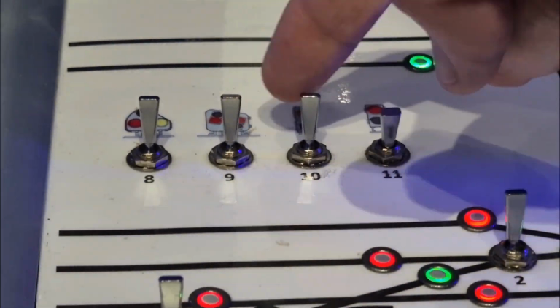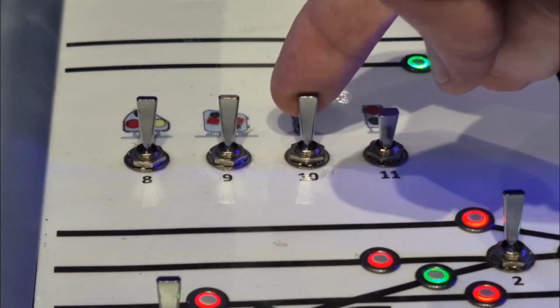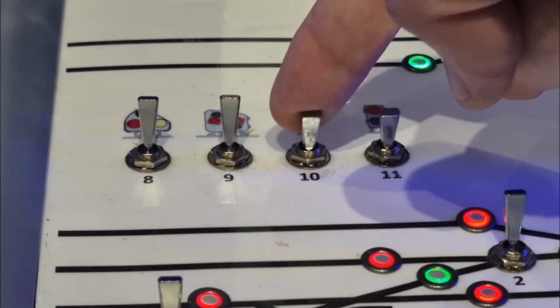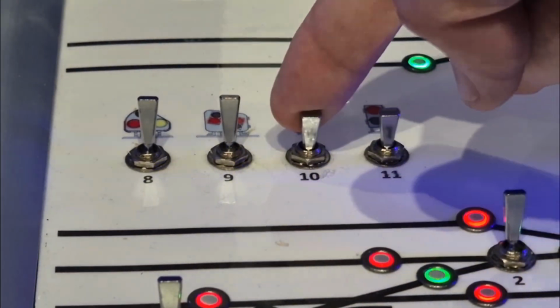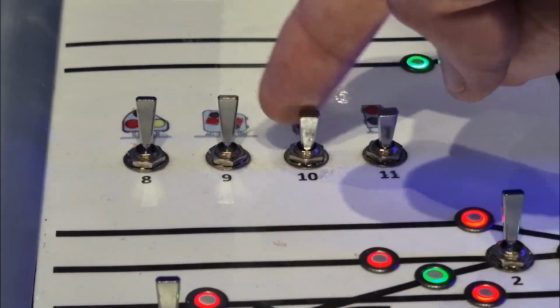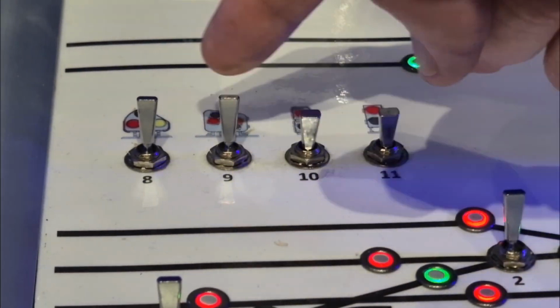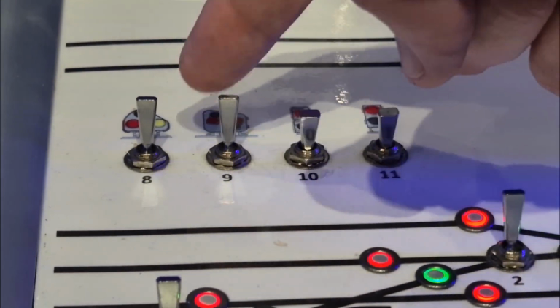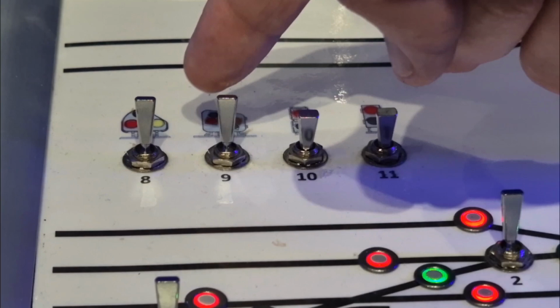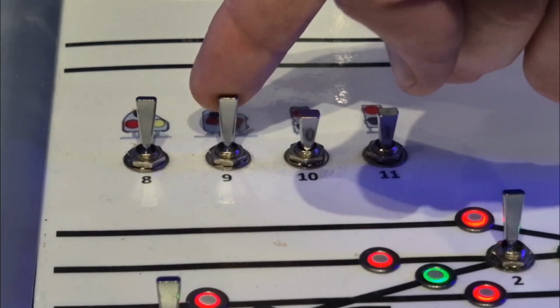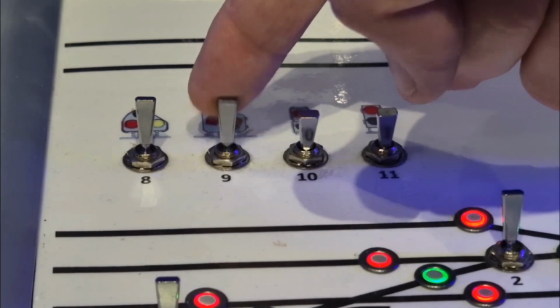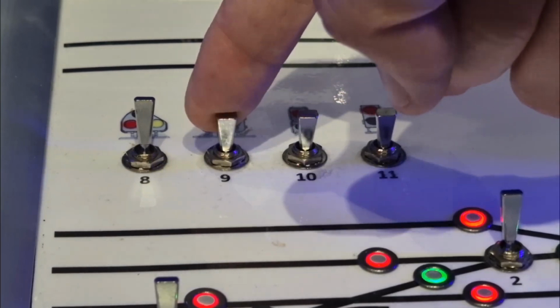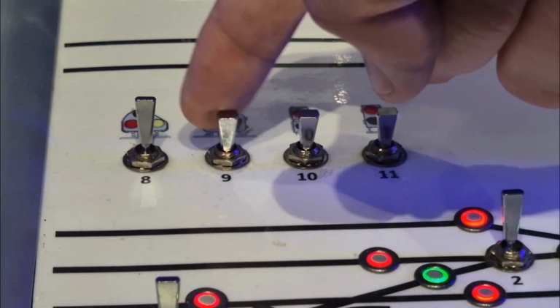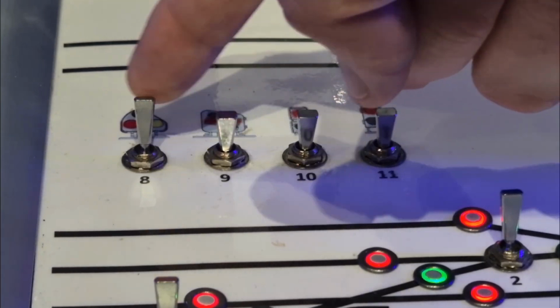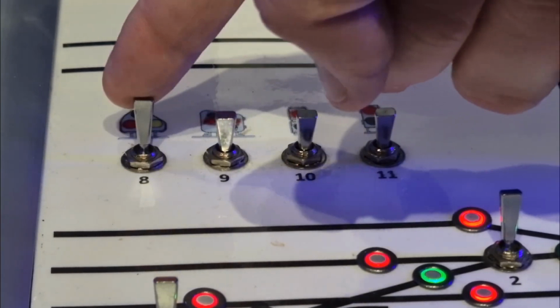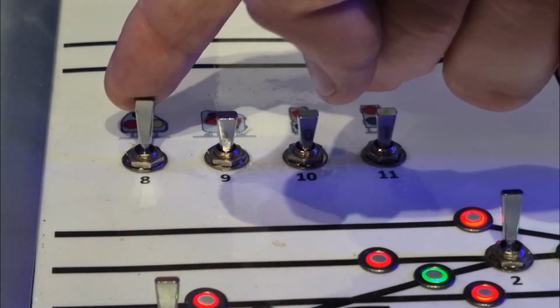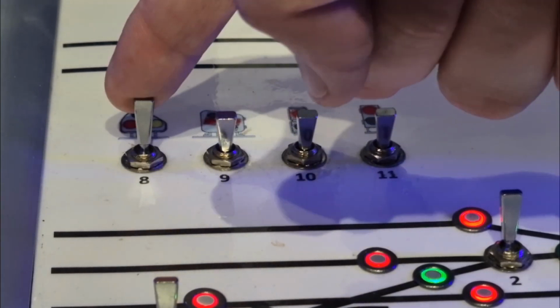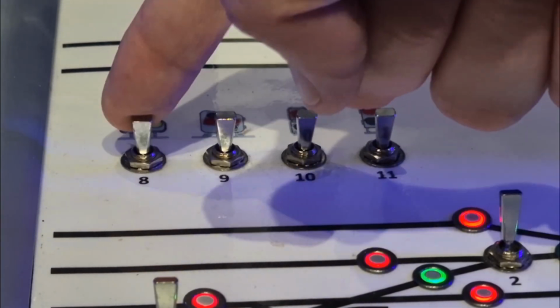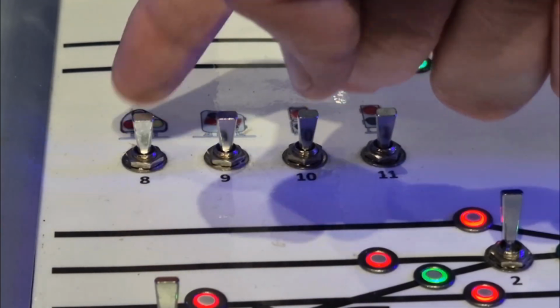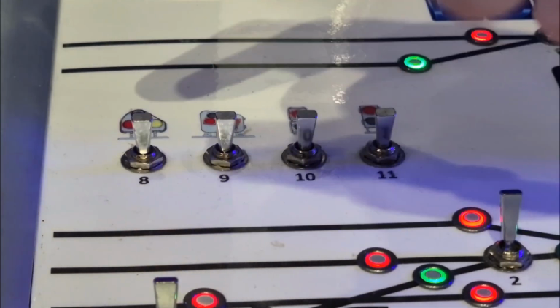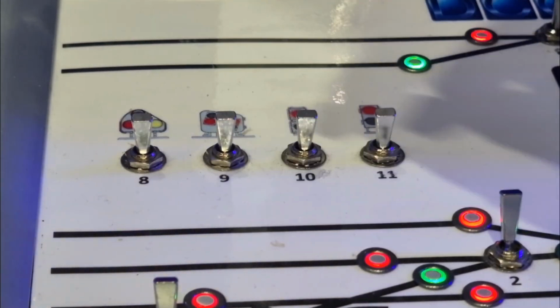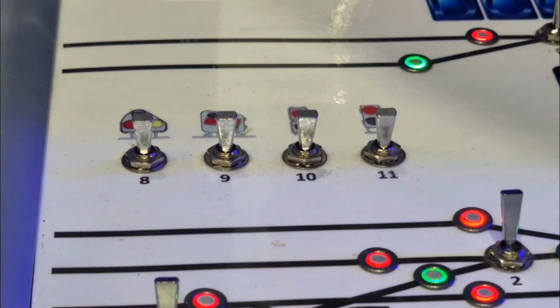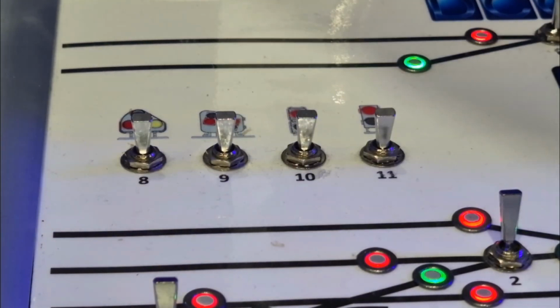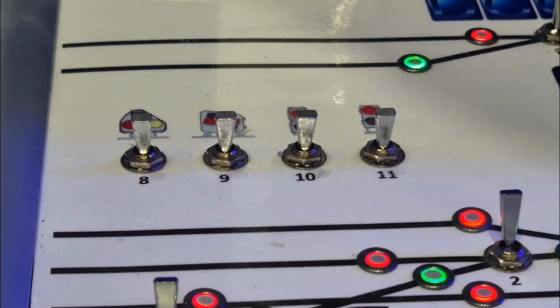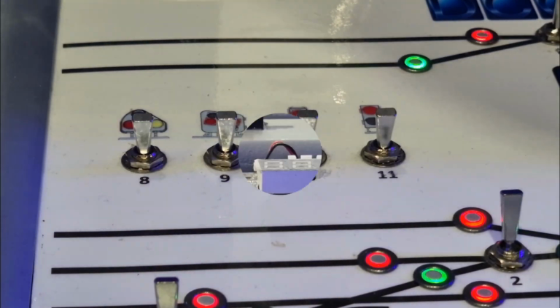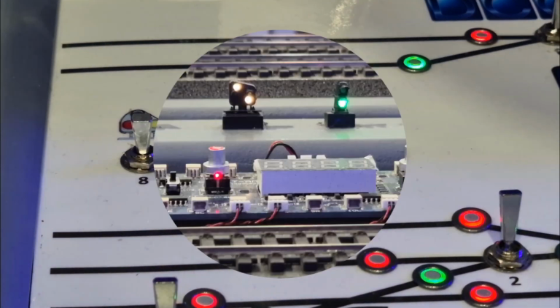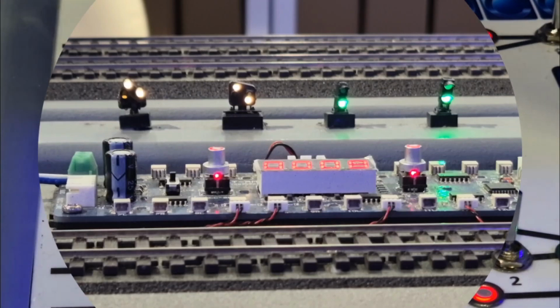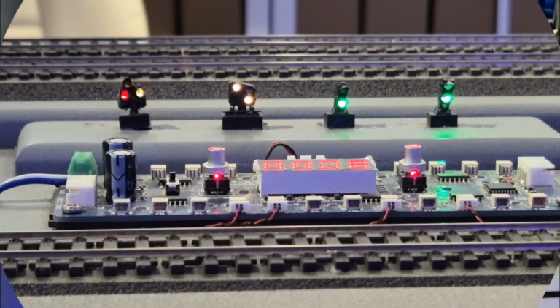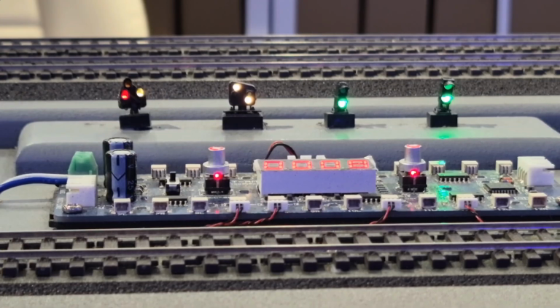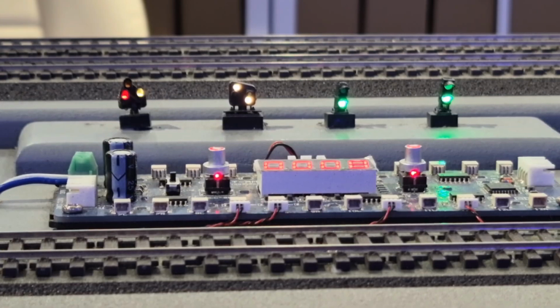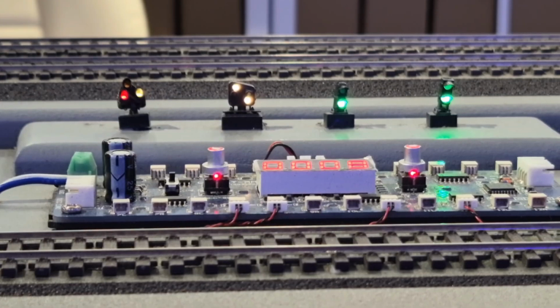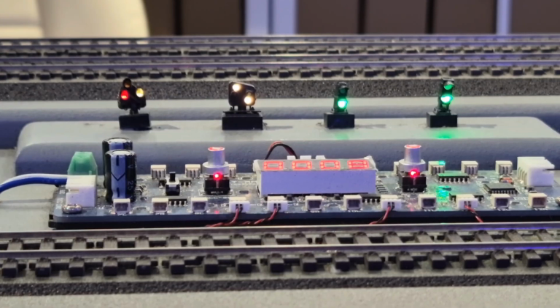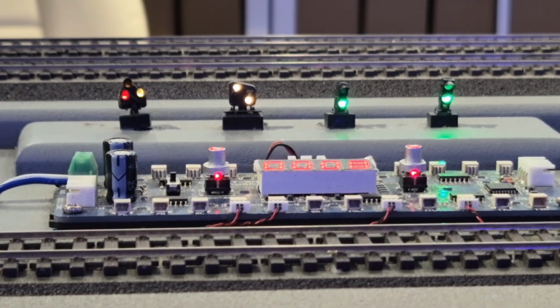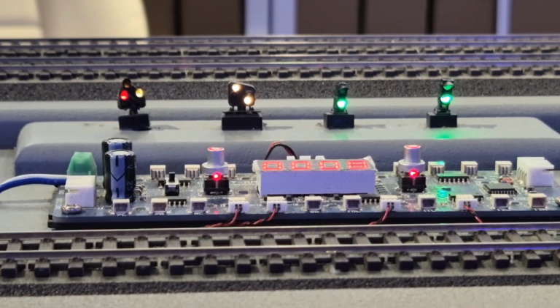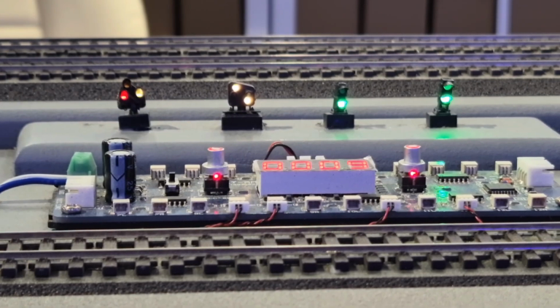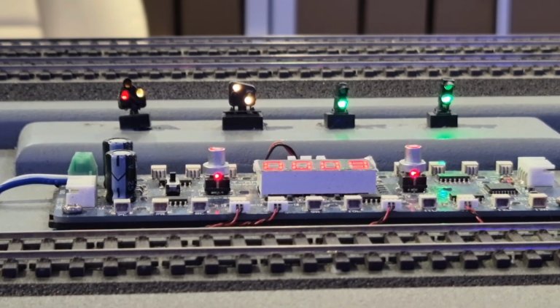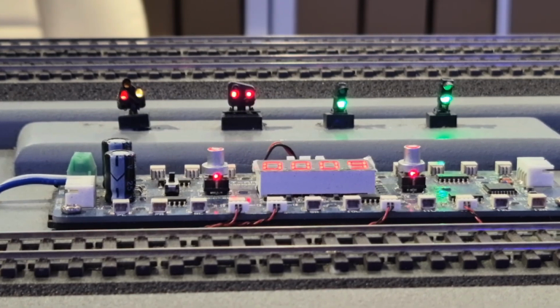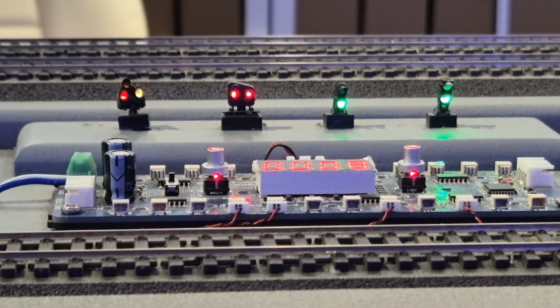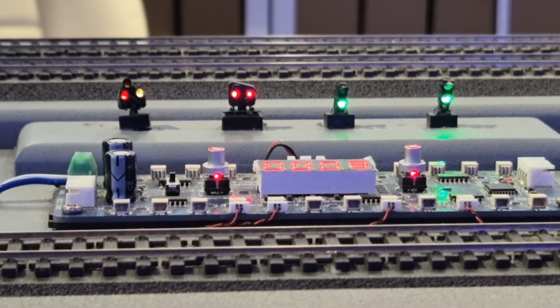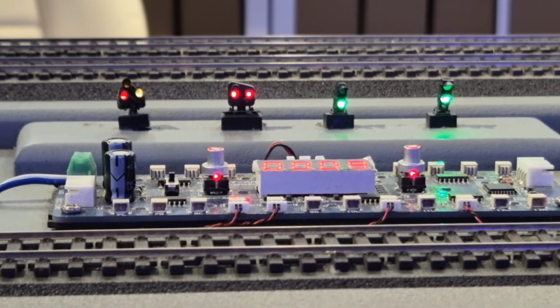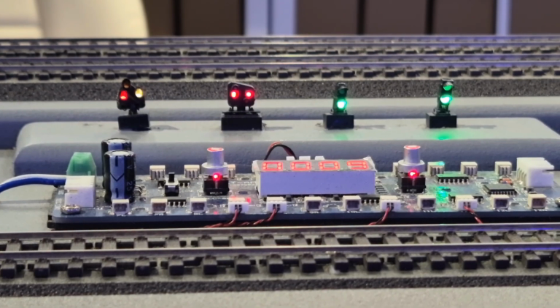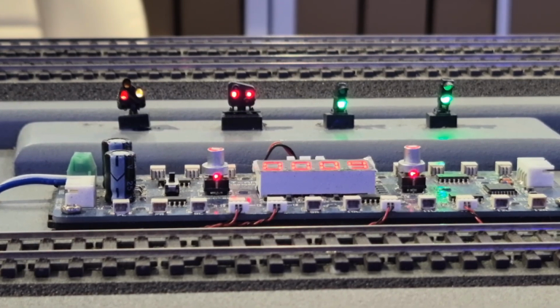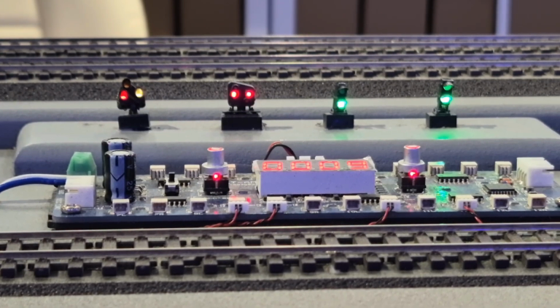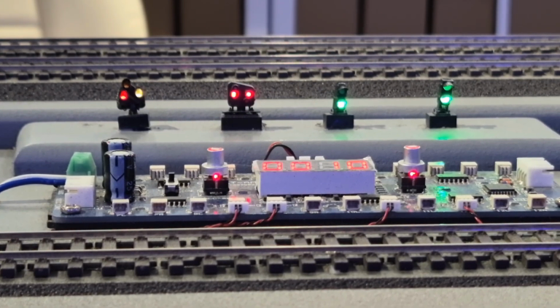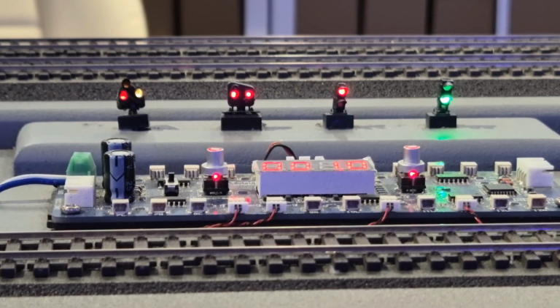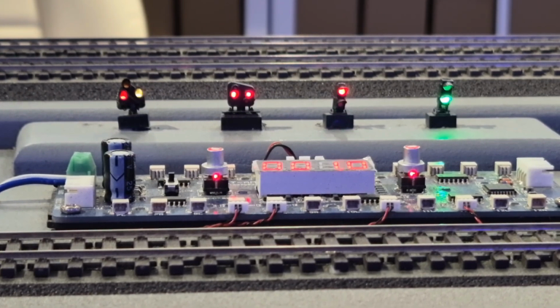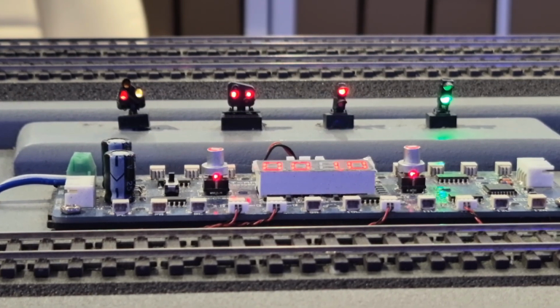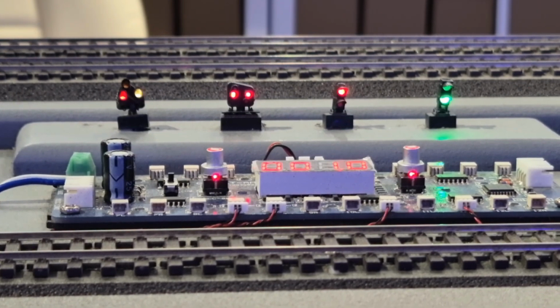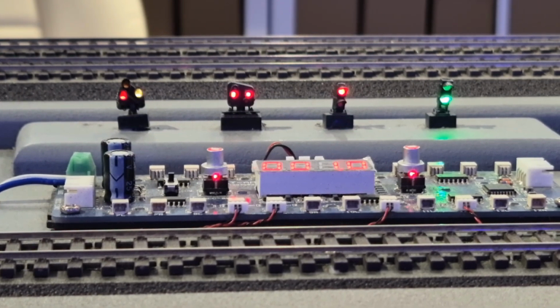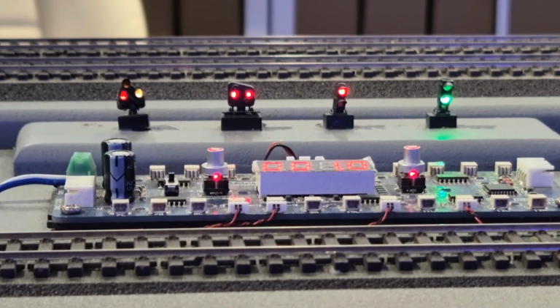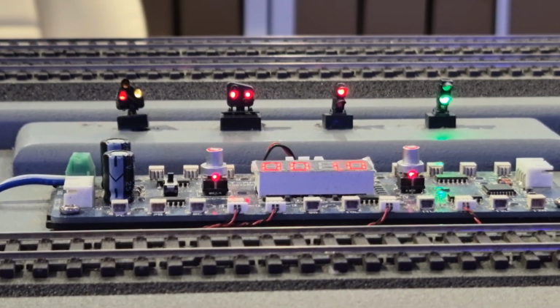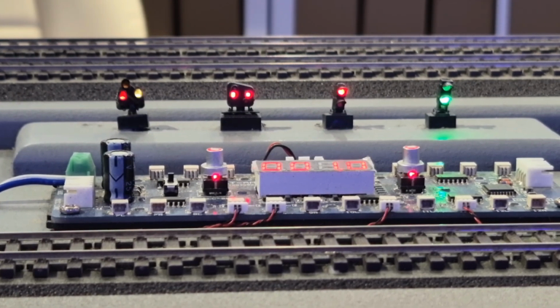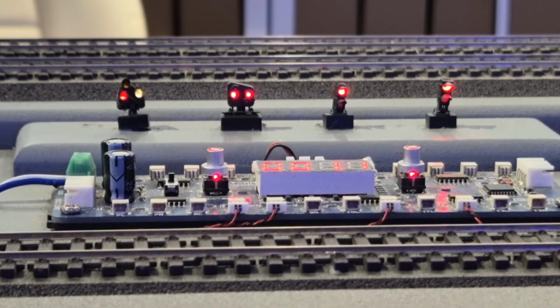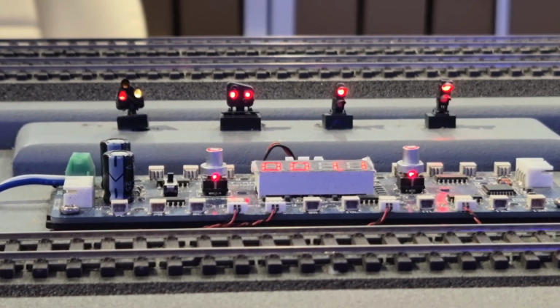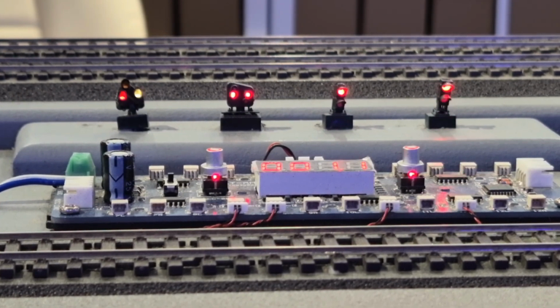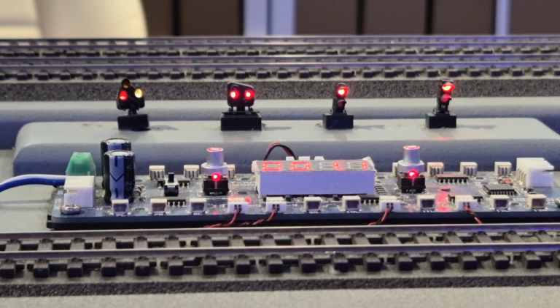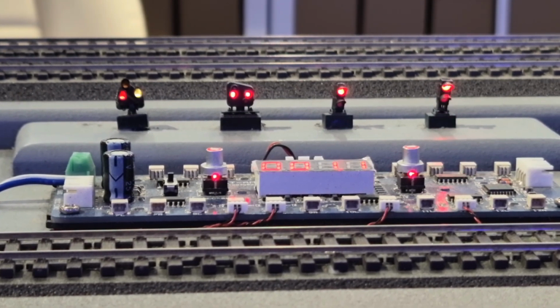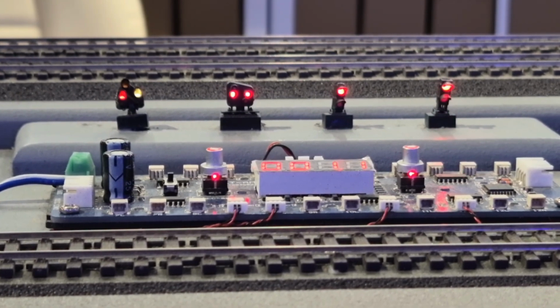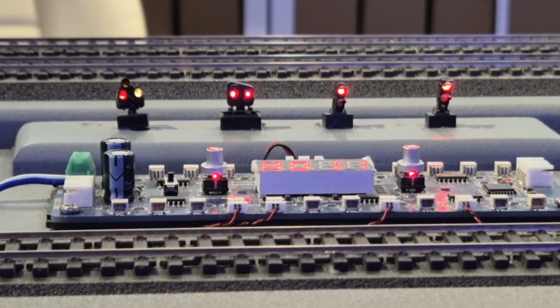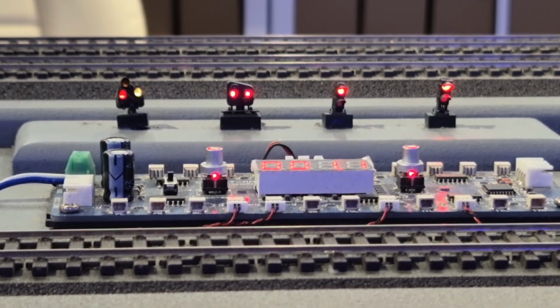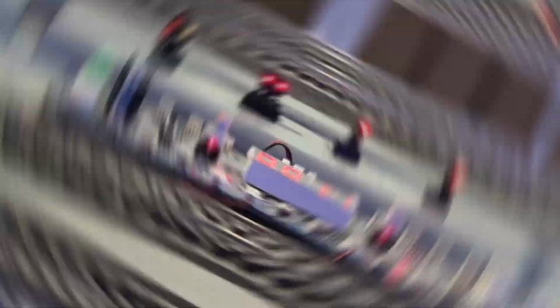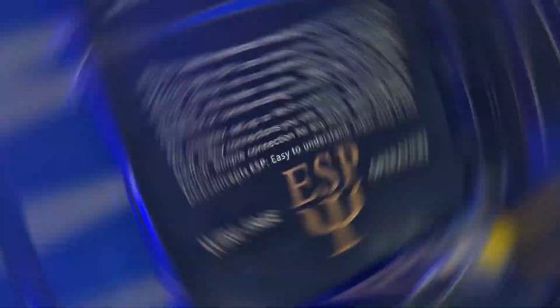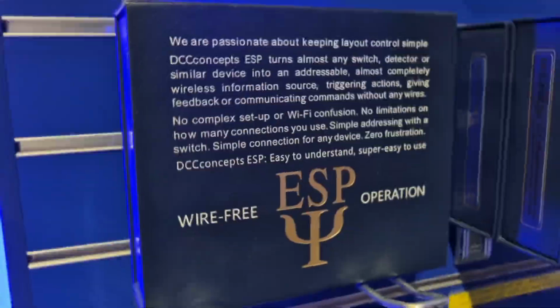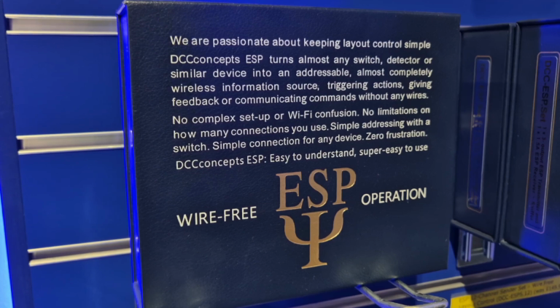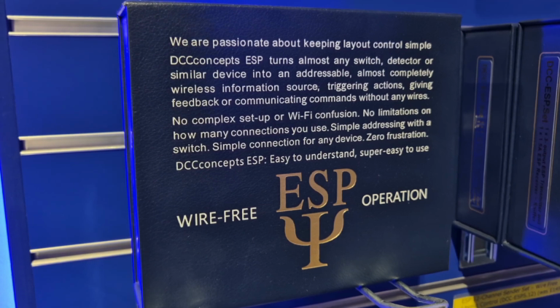Want to change lights or ground signals? No problem — just throw the switches and they all change right on cue. Zero delay, spot on.